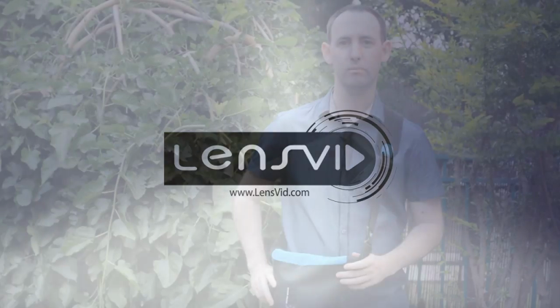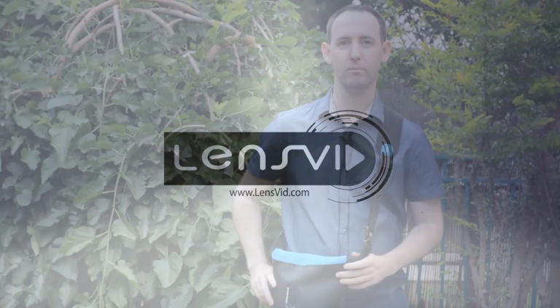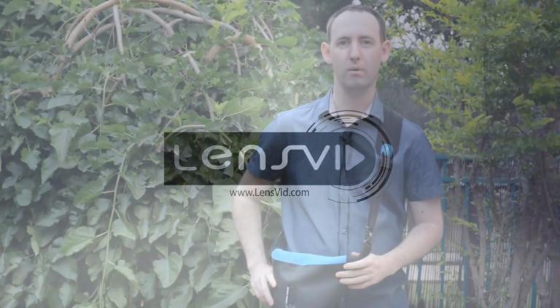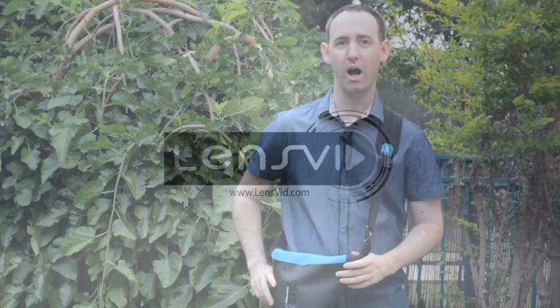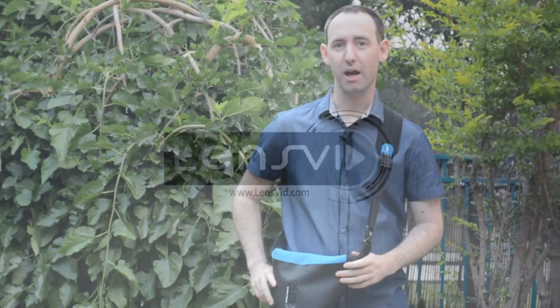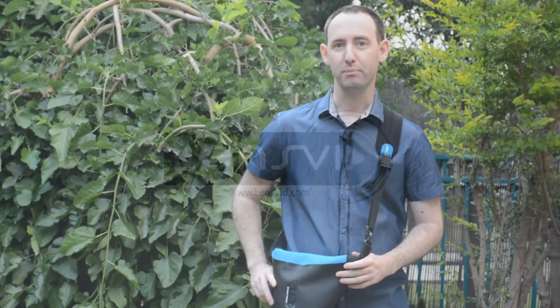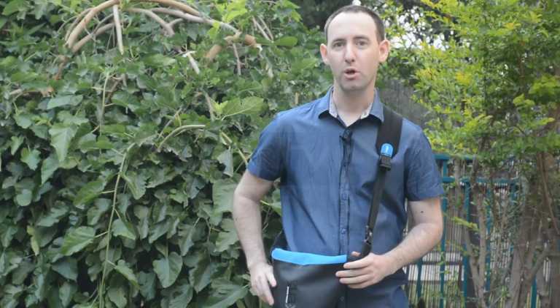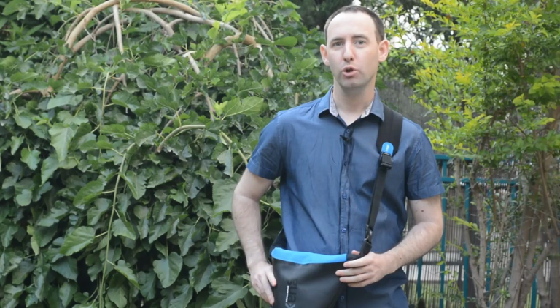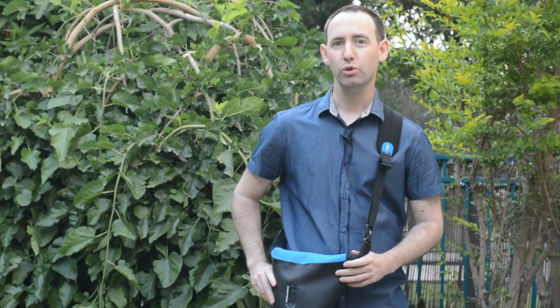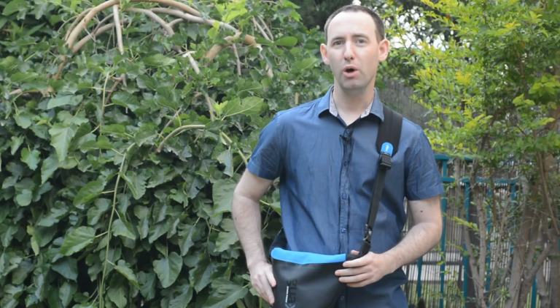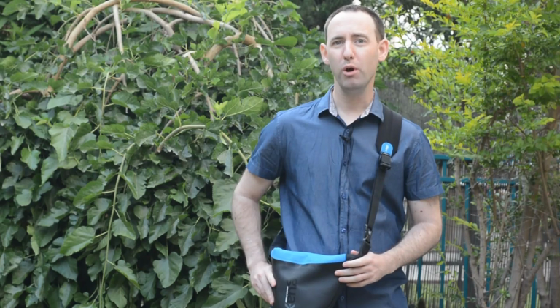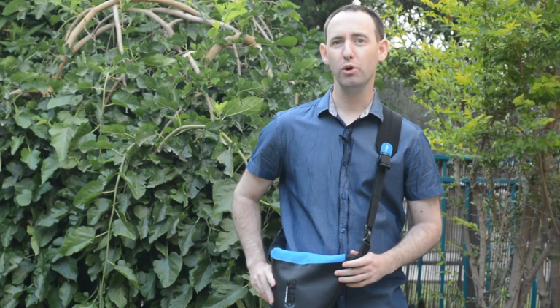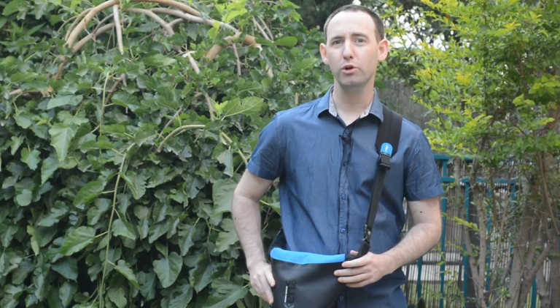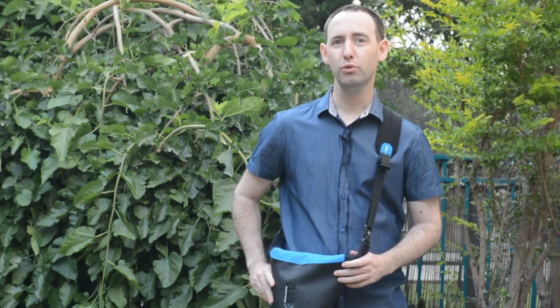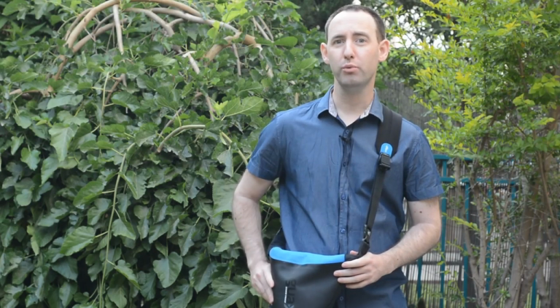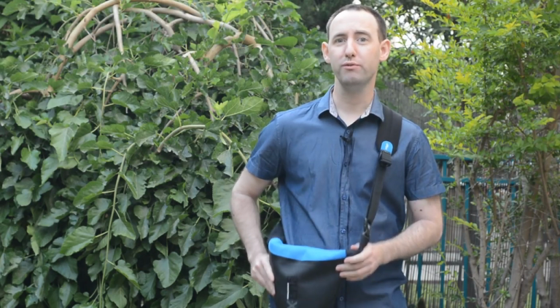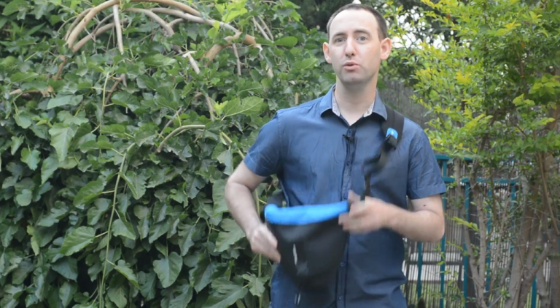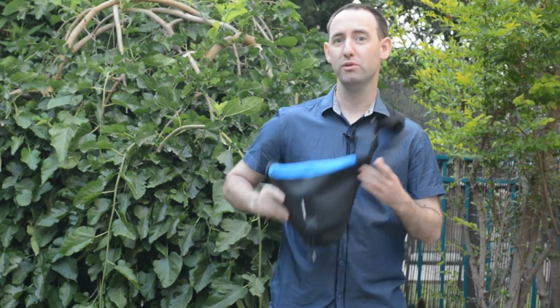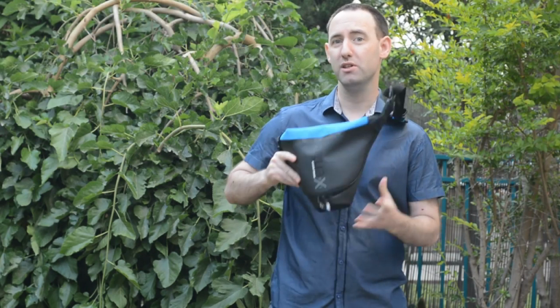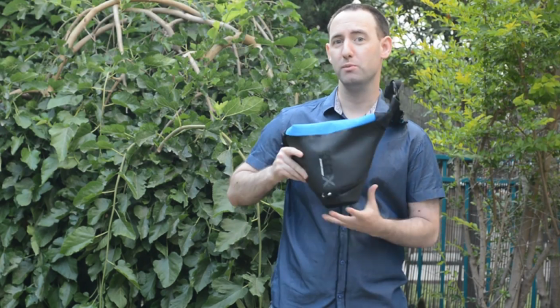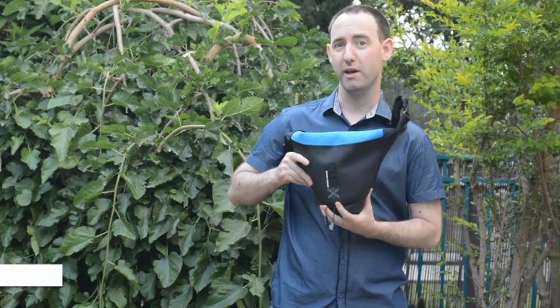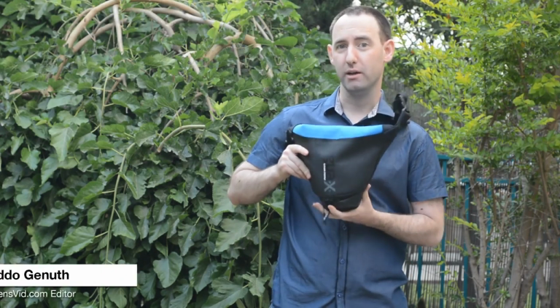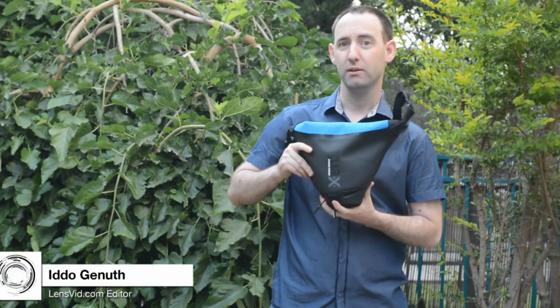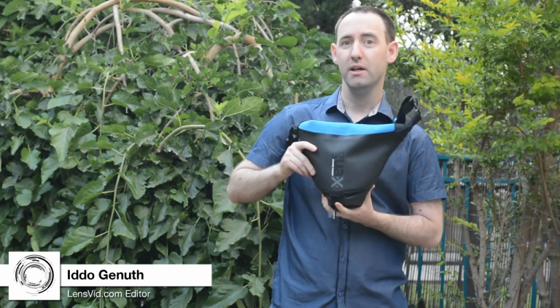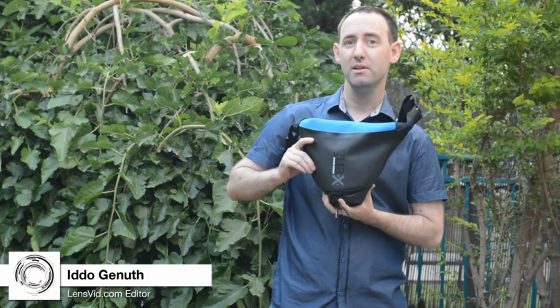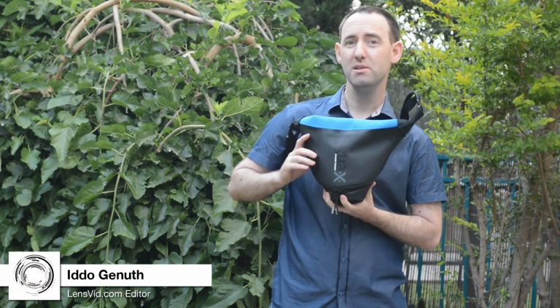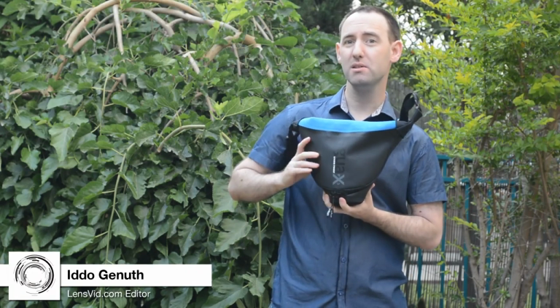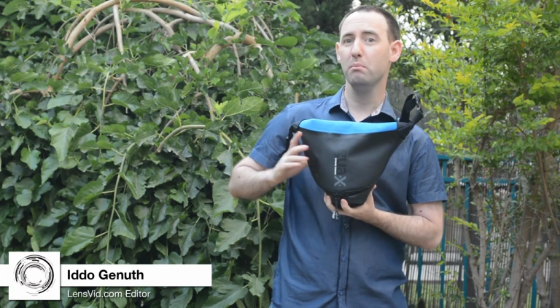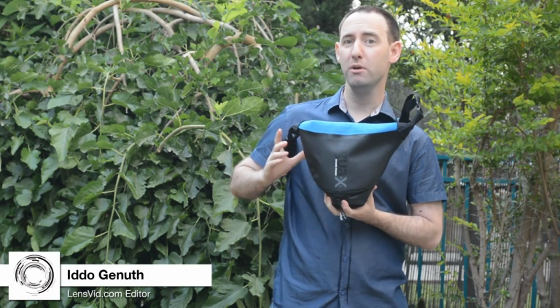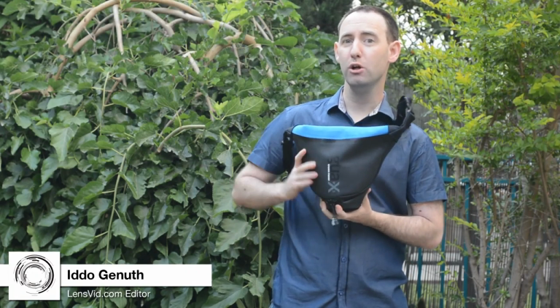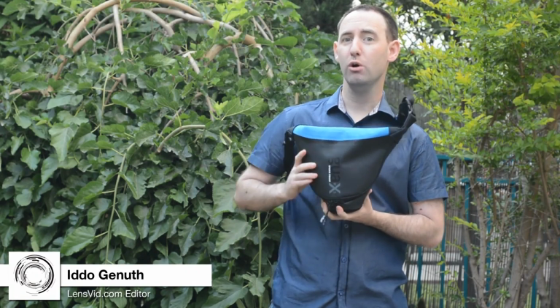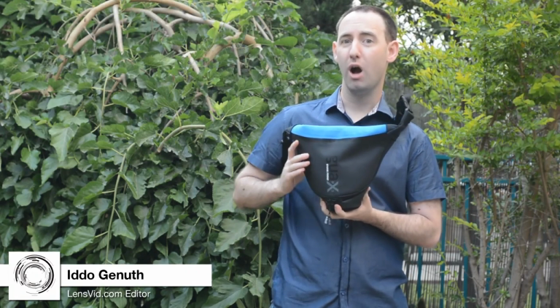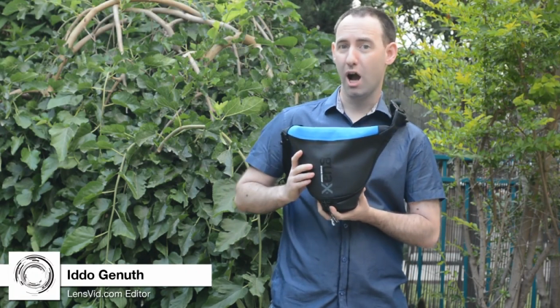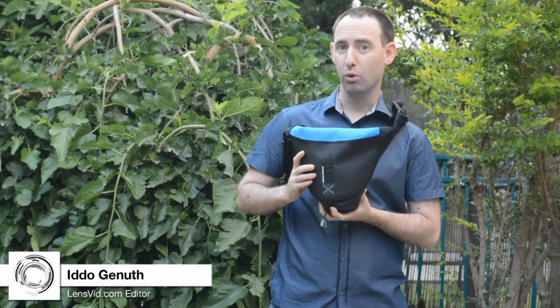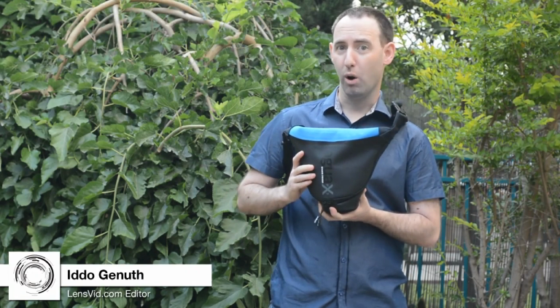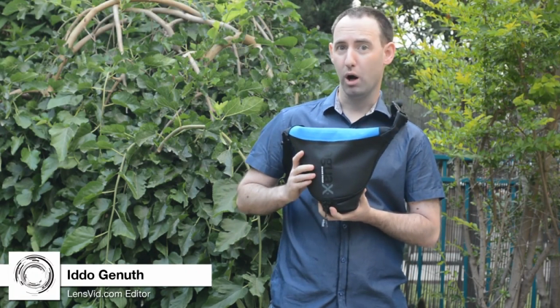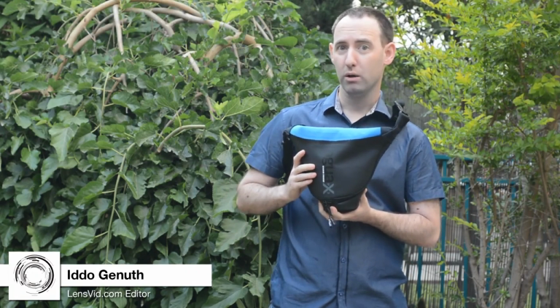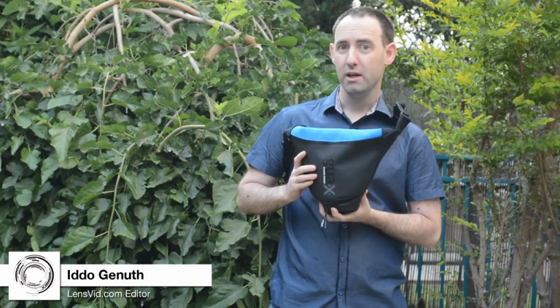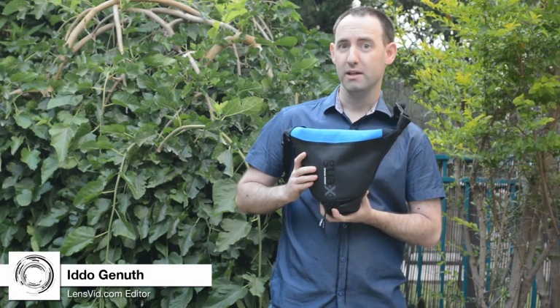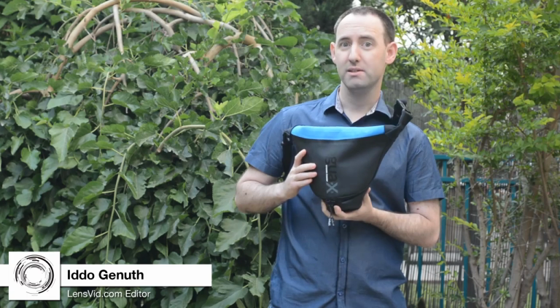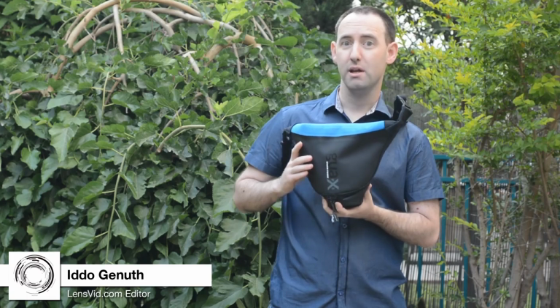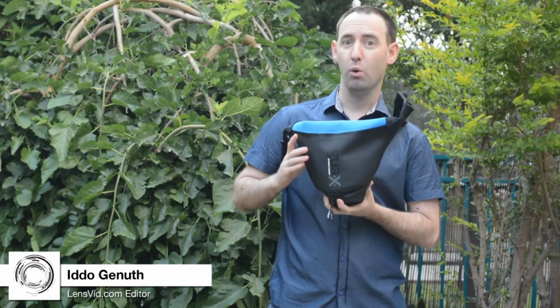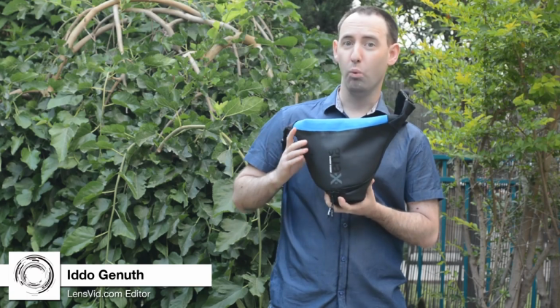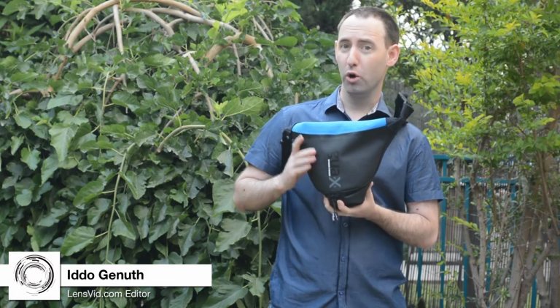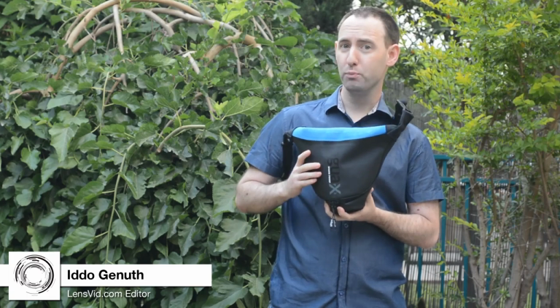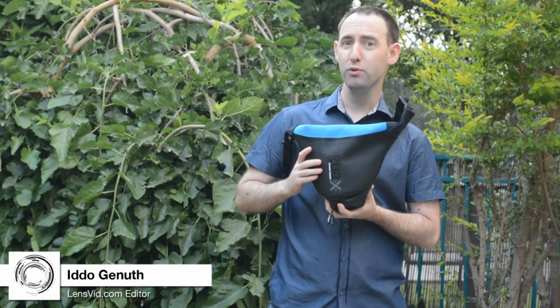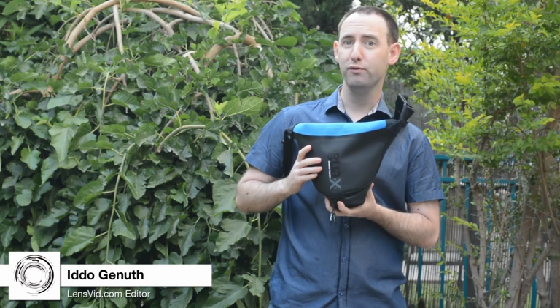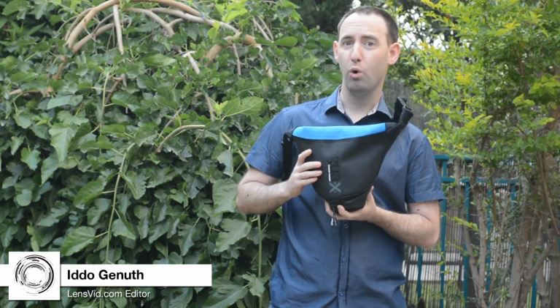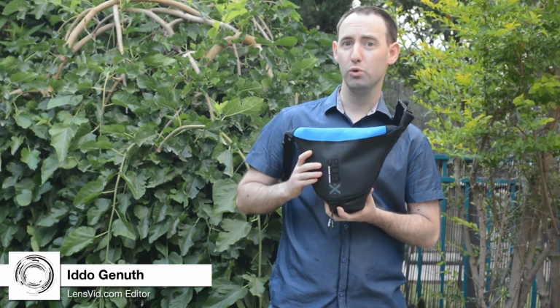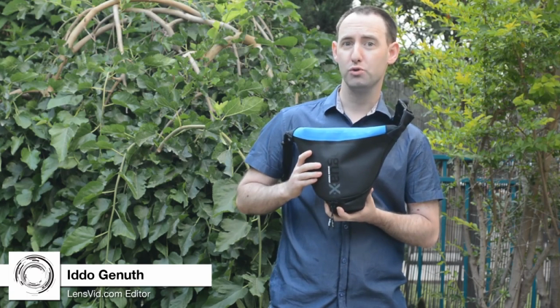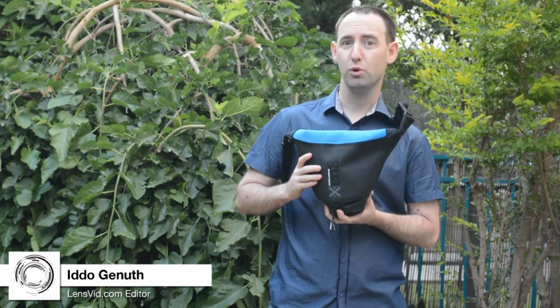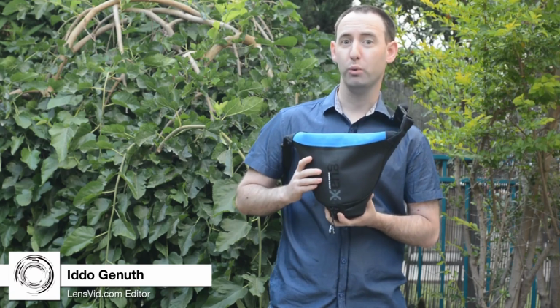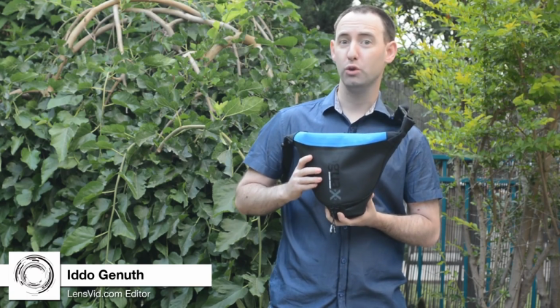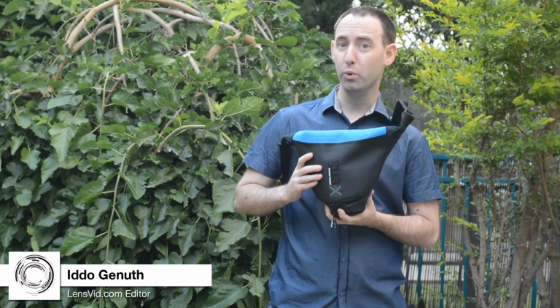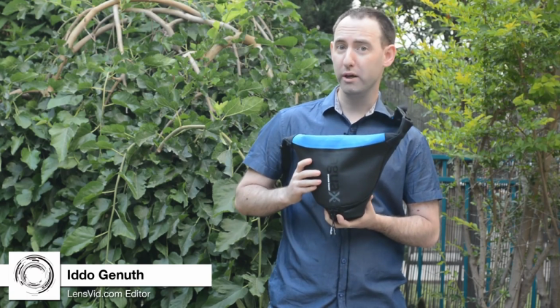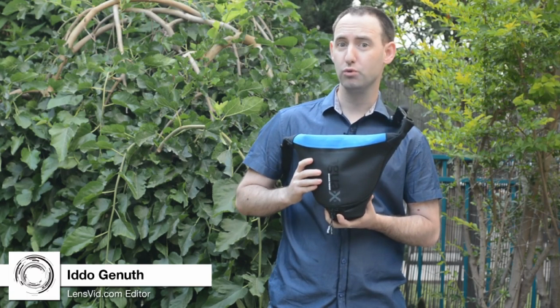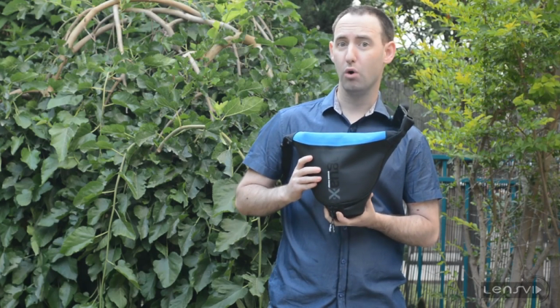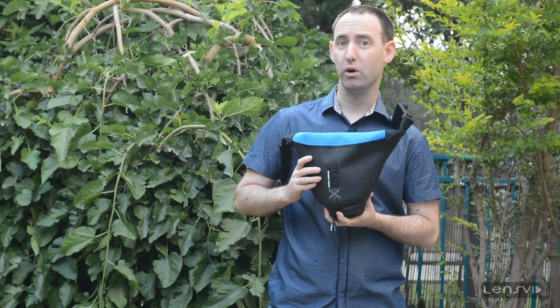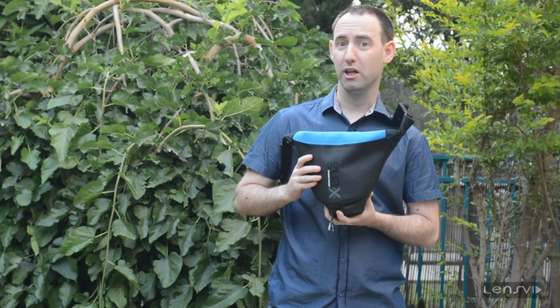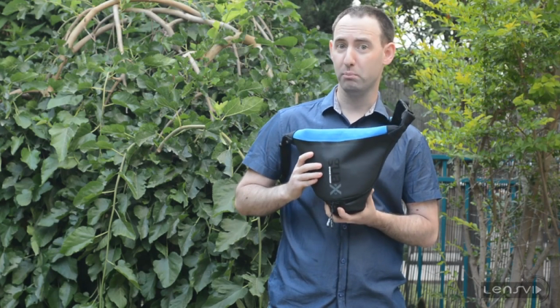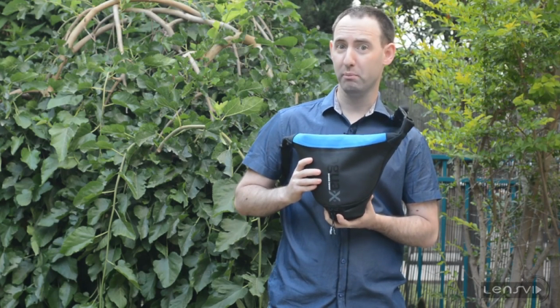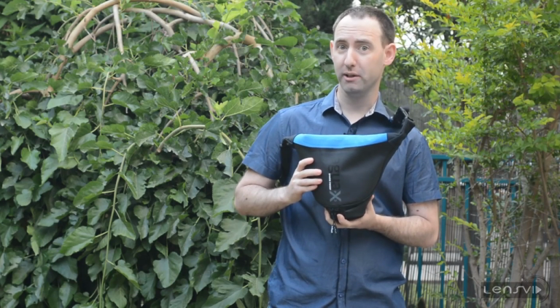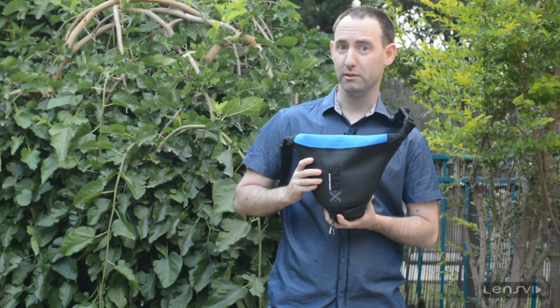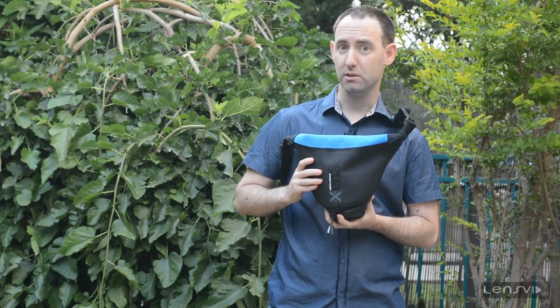Hi, today we're going to review this bag. This is the Migo Agua. It's a waterproof holster with quick draw capabilities.